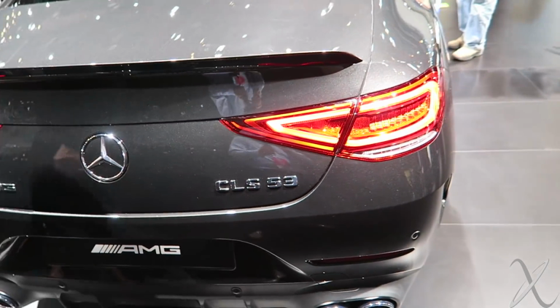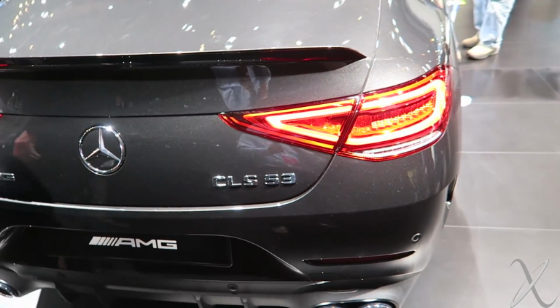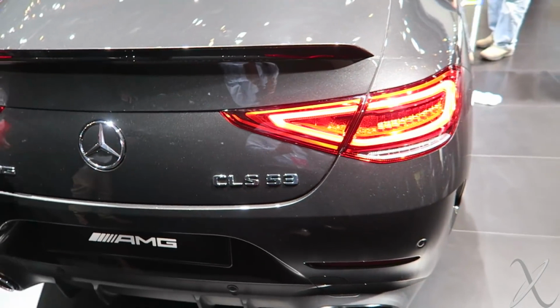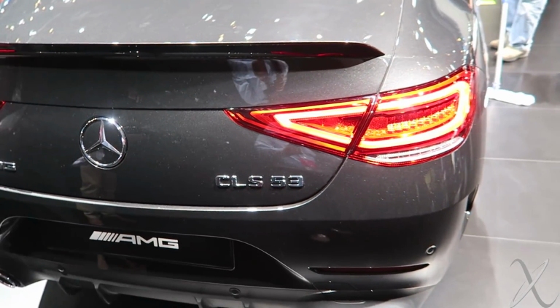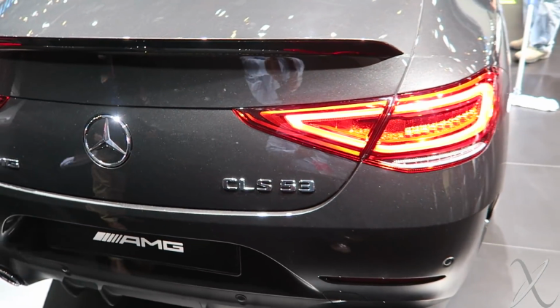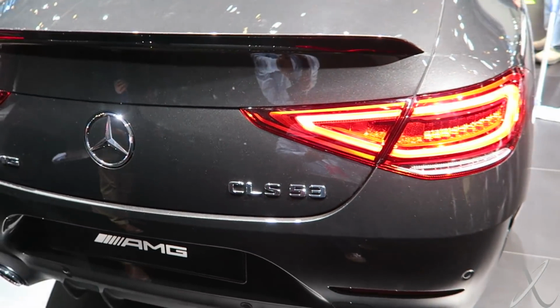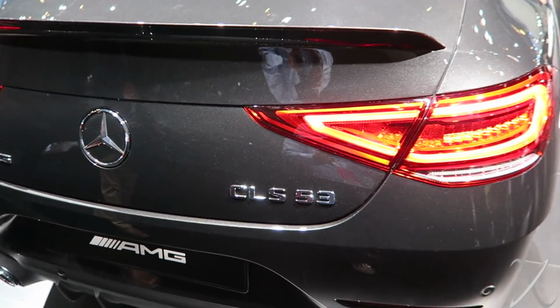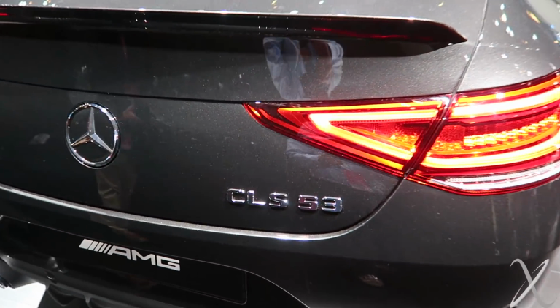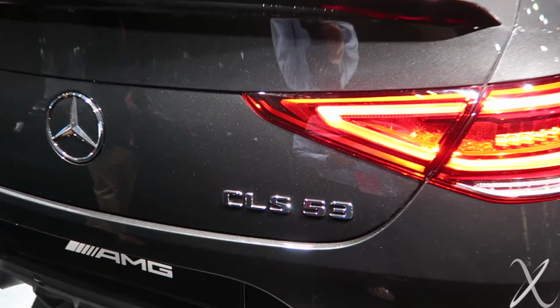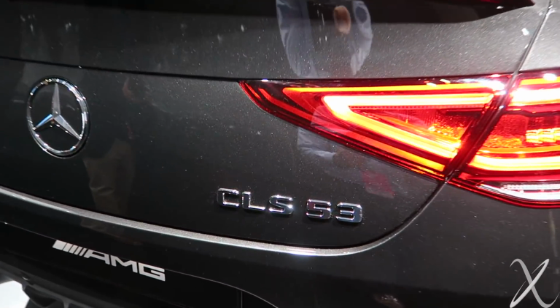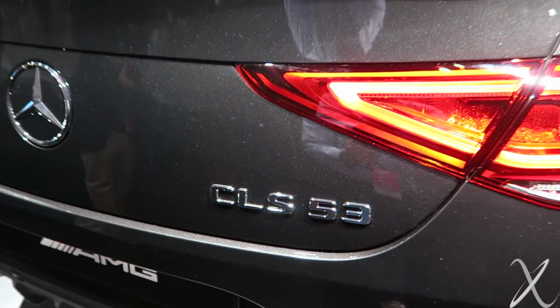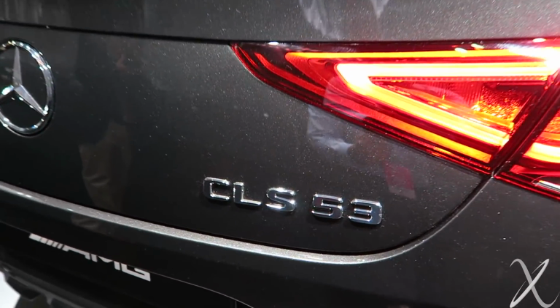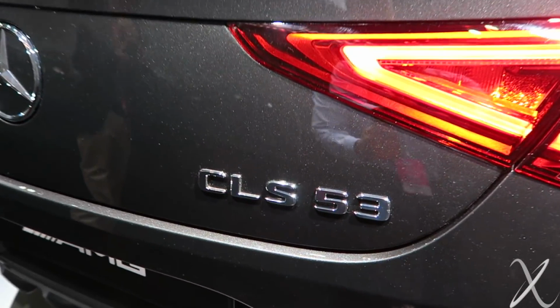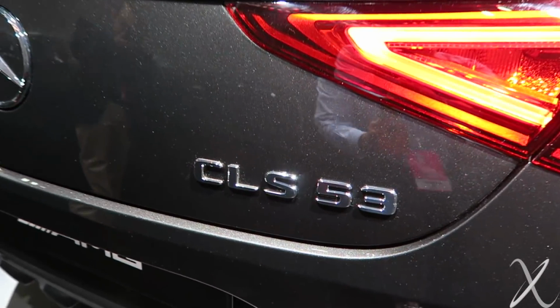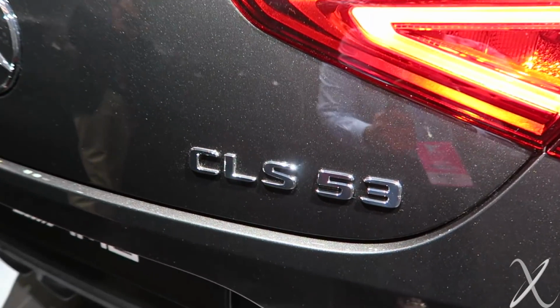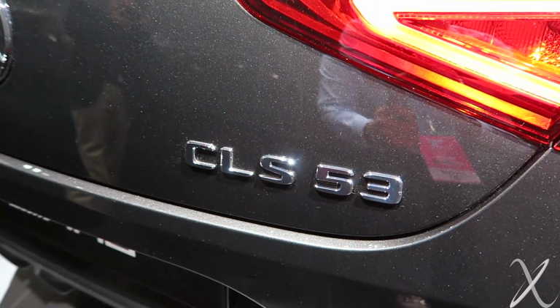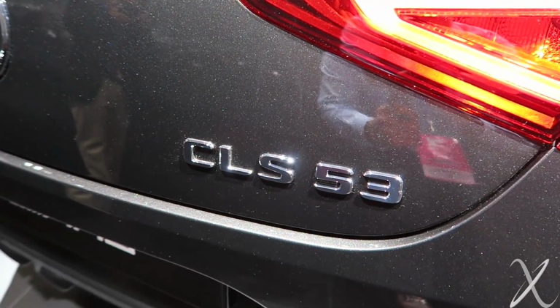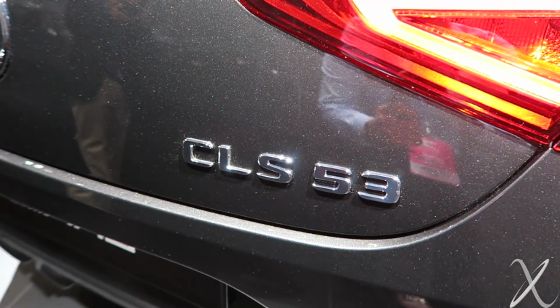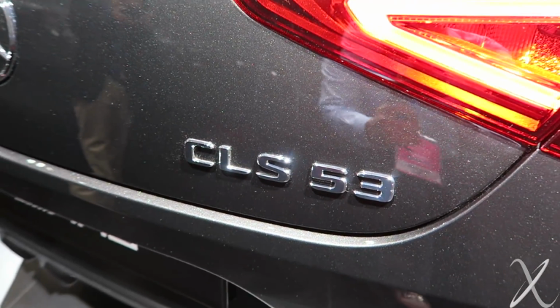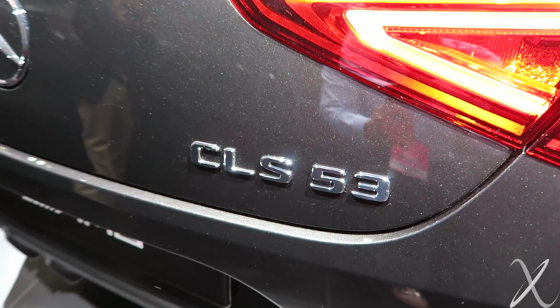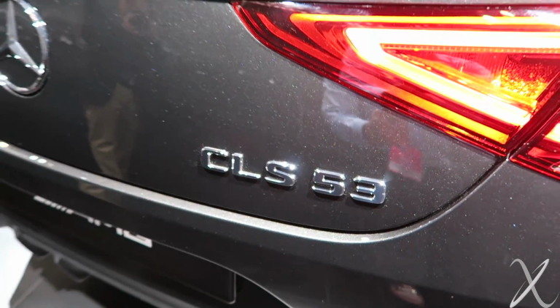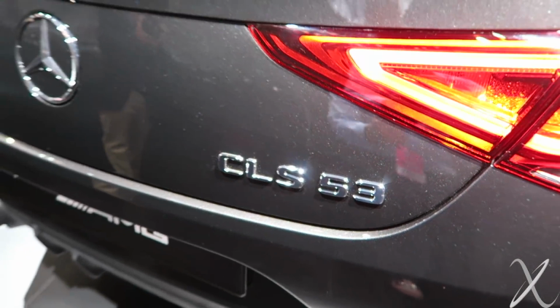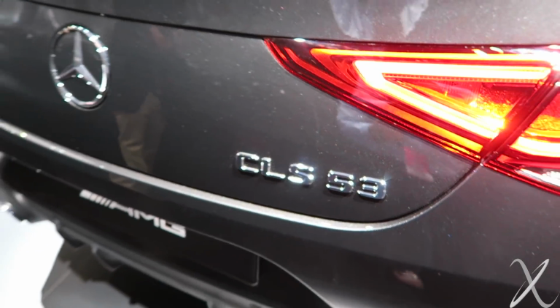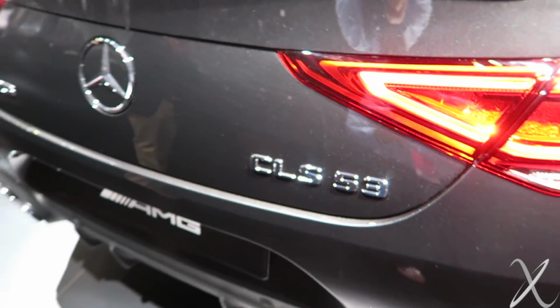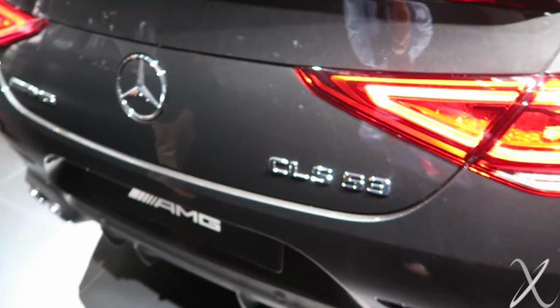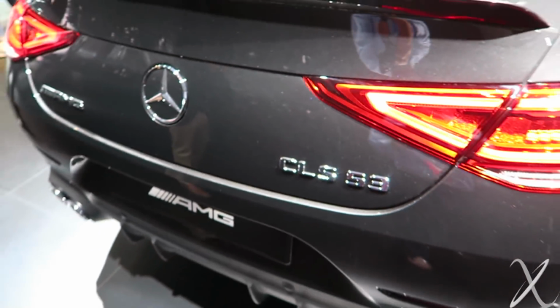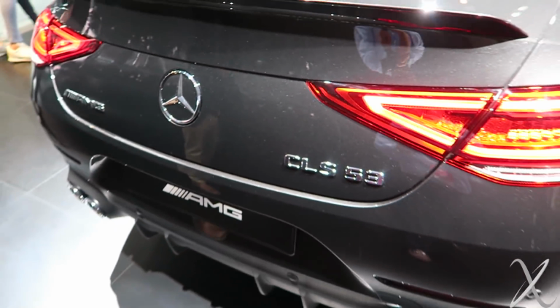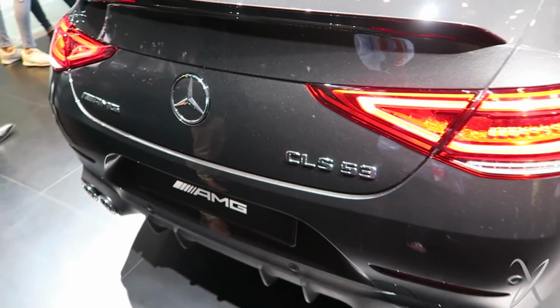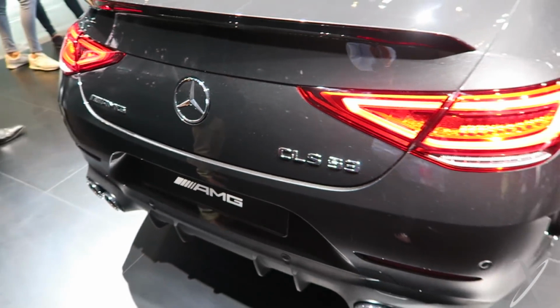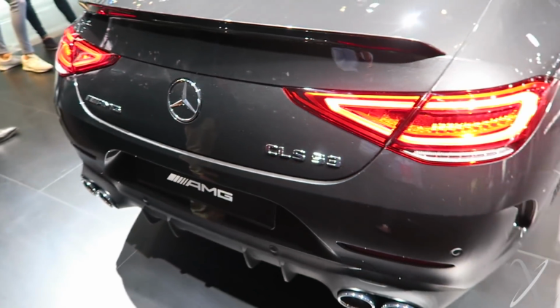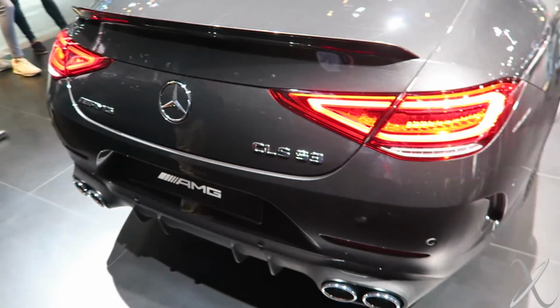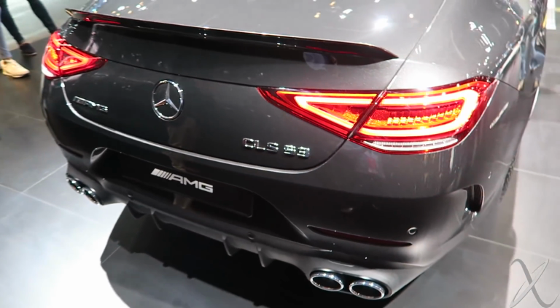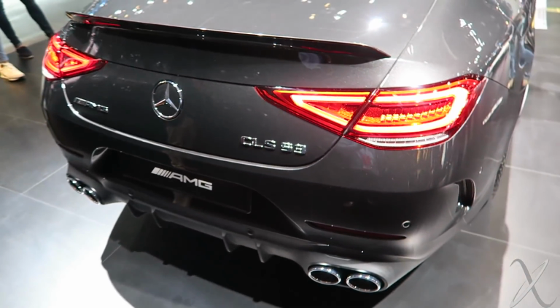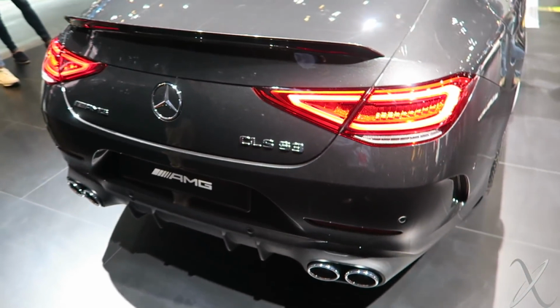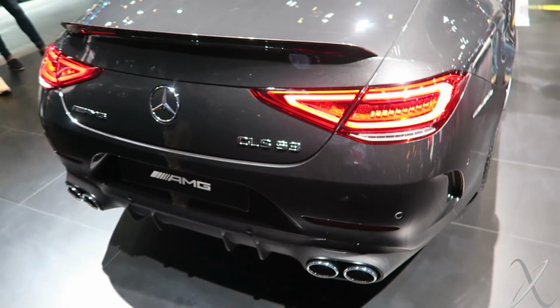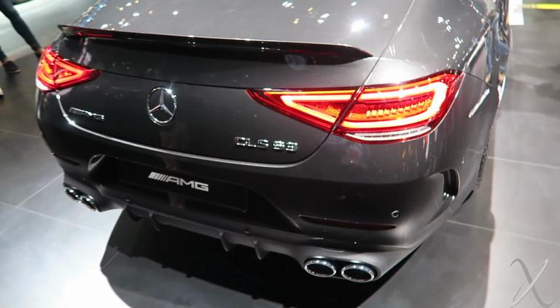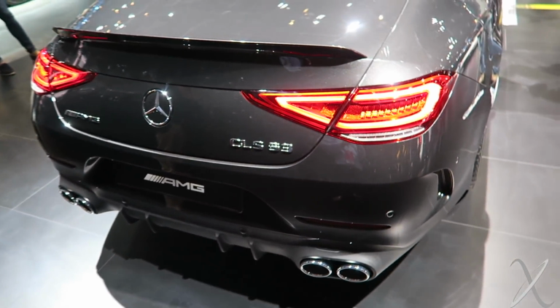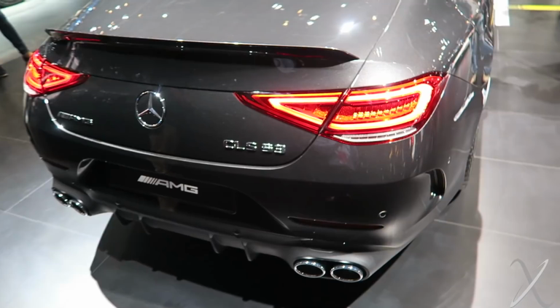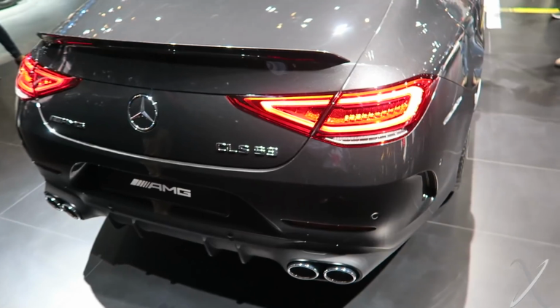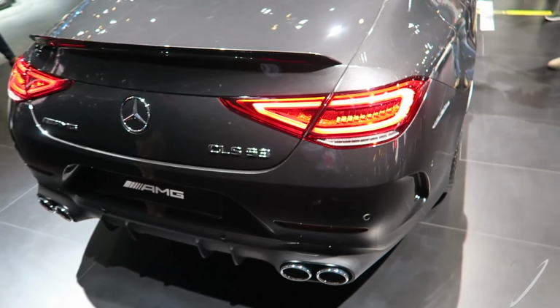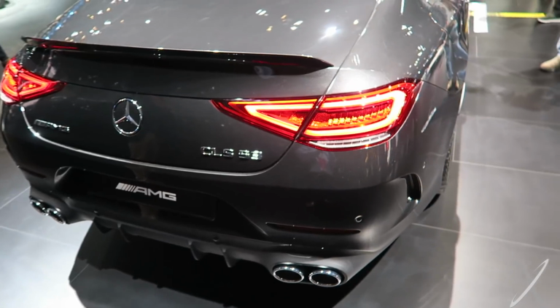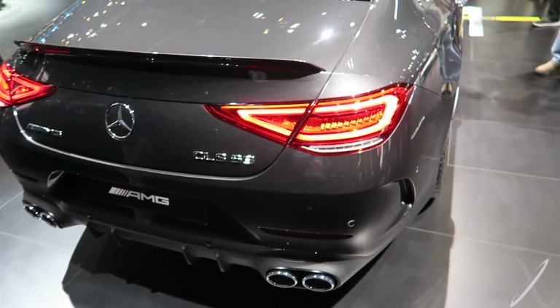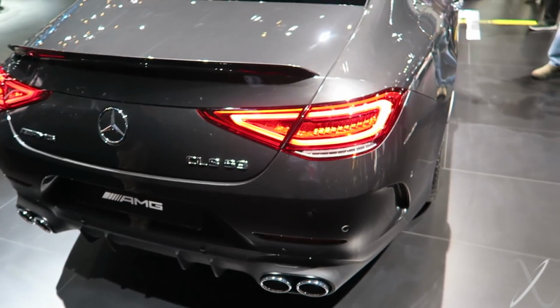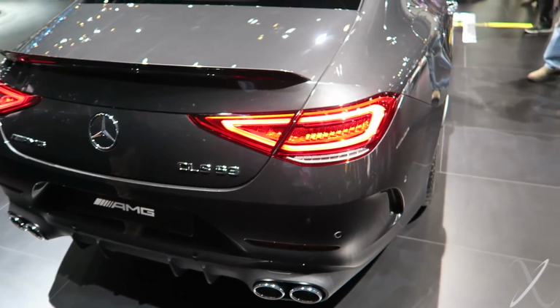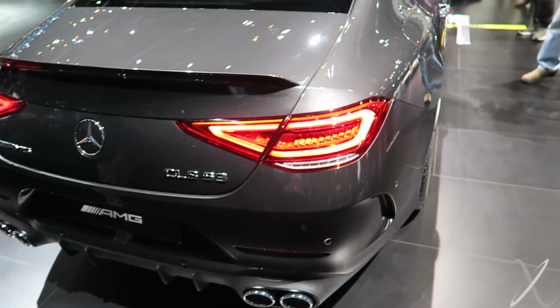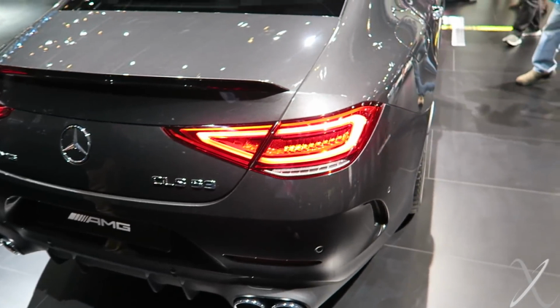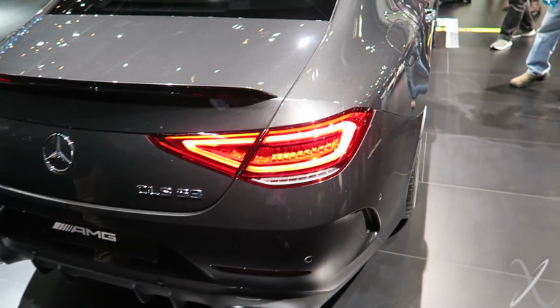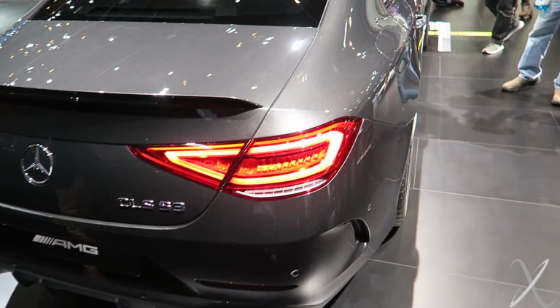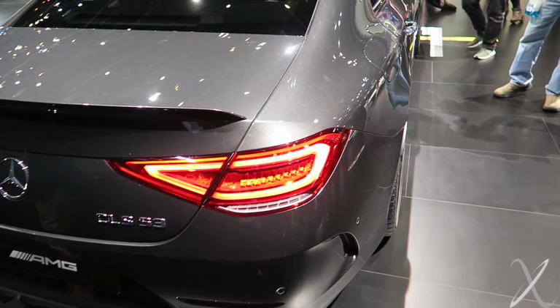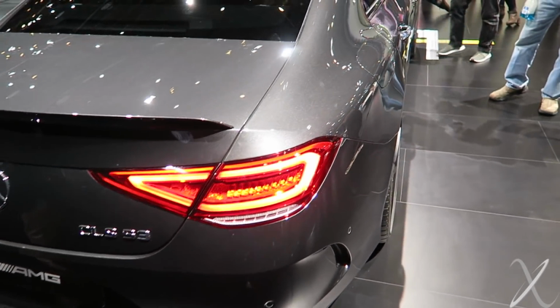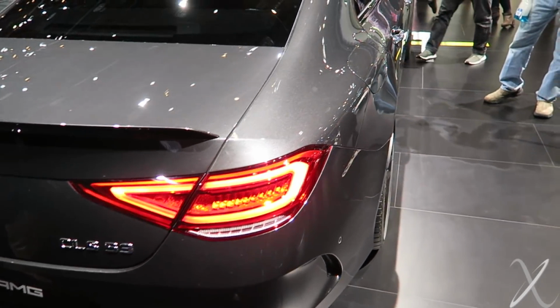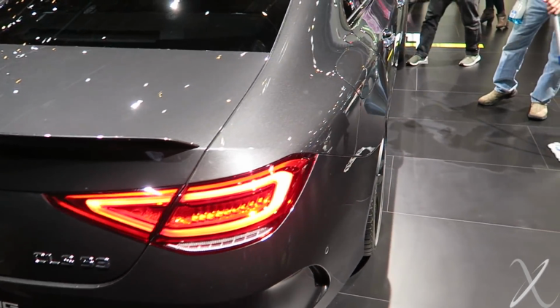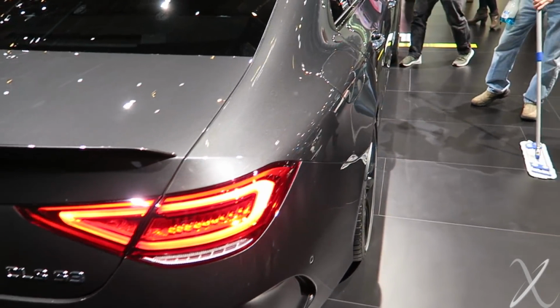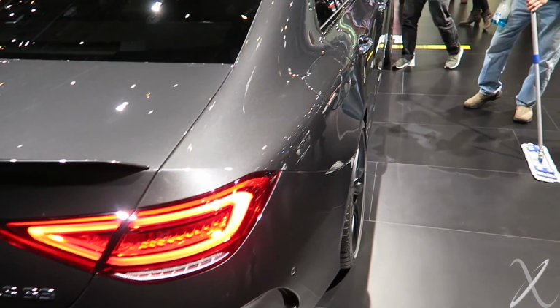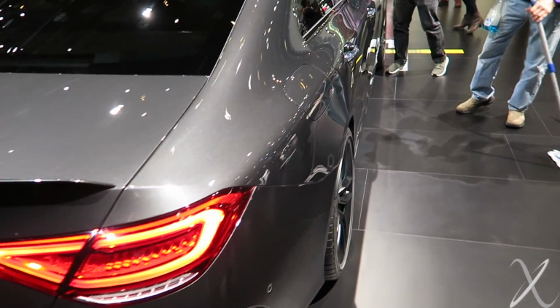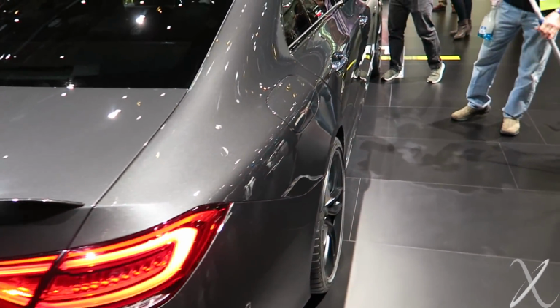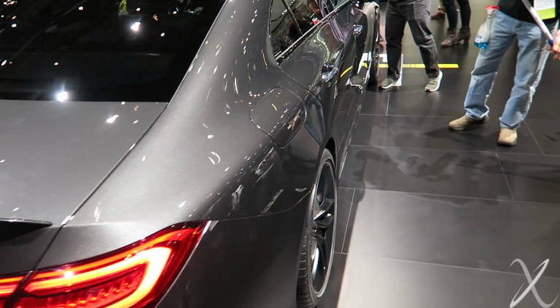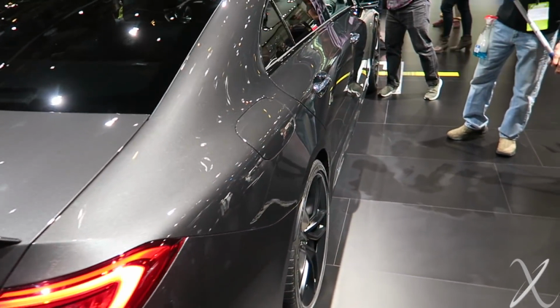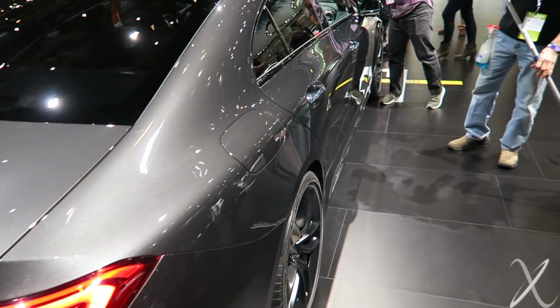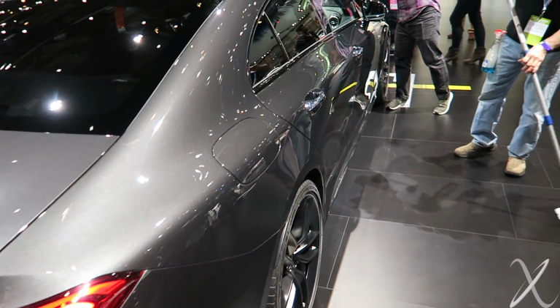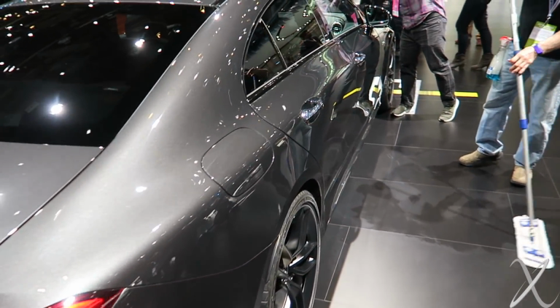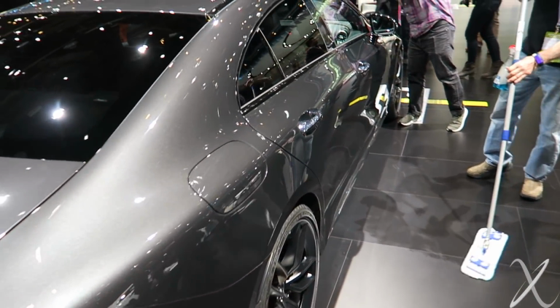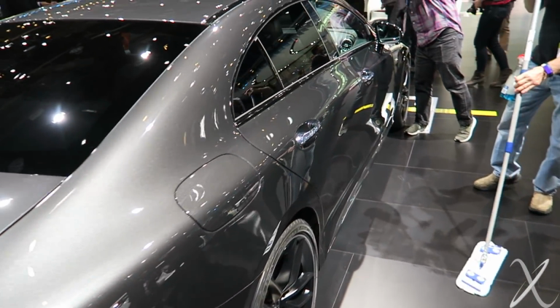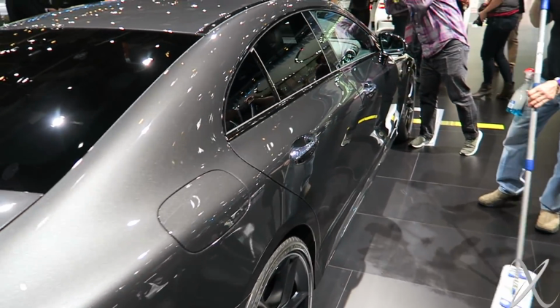This is again a 53, not a 63 — inline 6. Don't know if they're even going to make a 63 for this generation. We'll see.